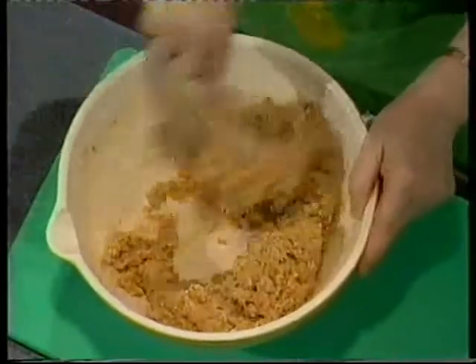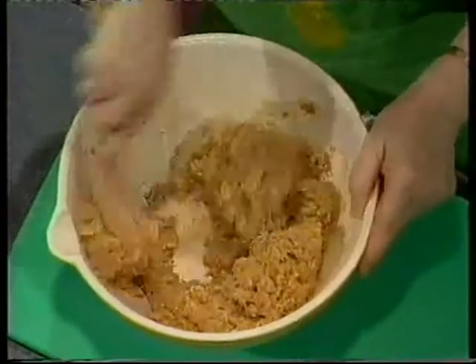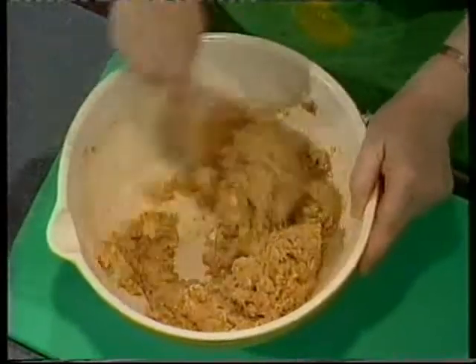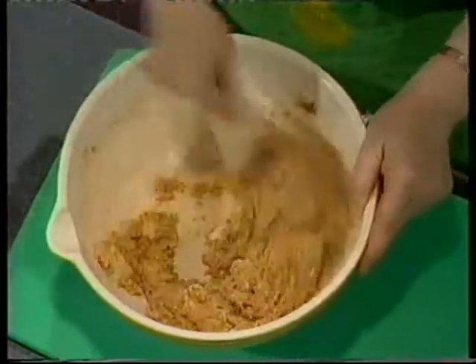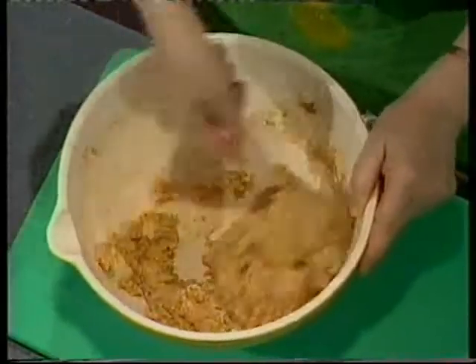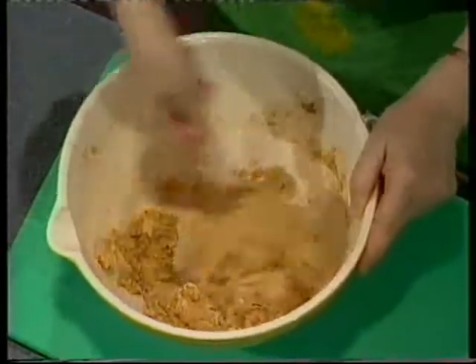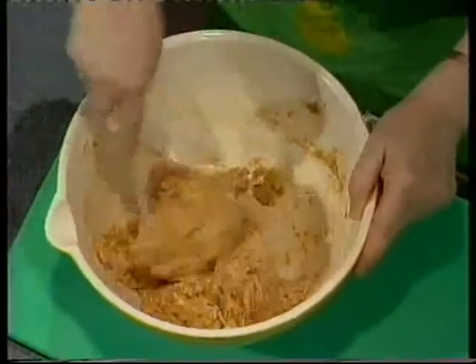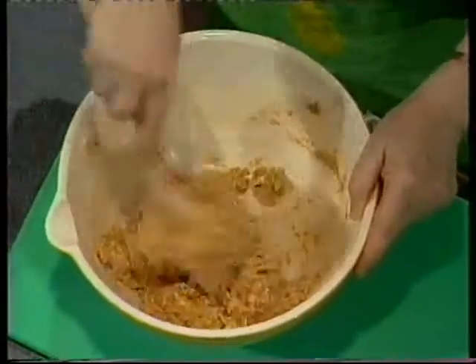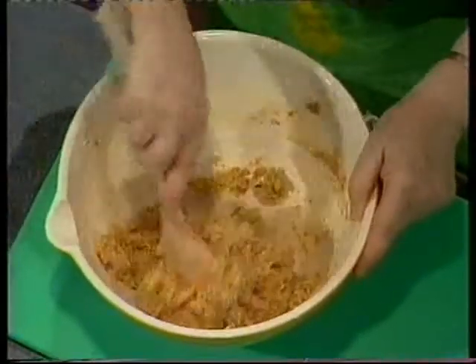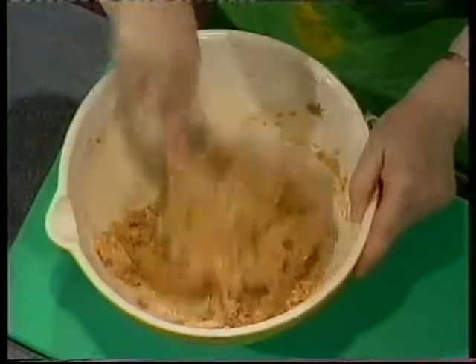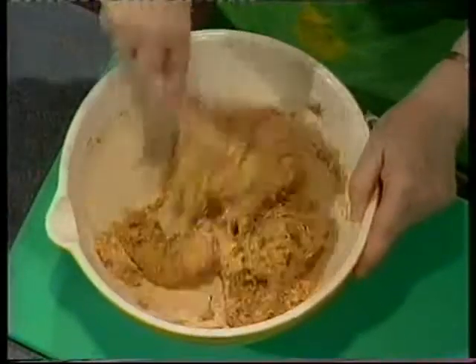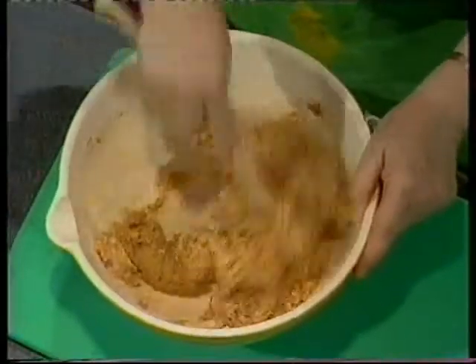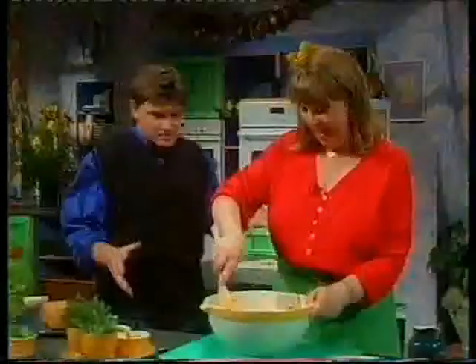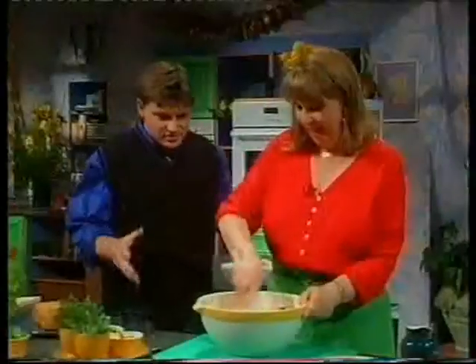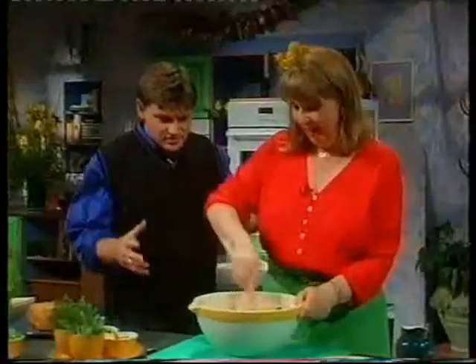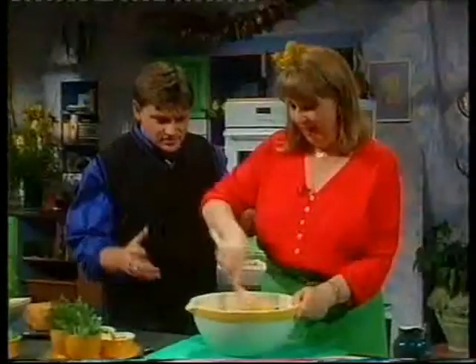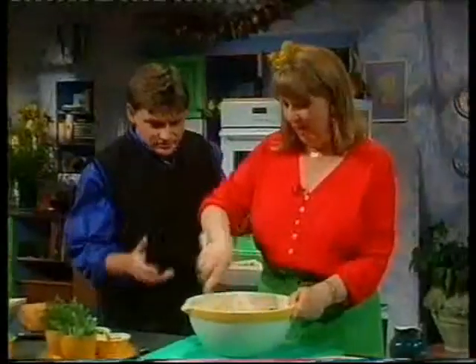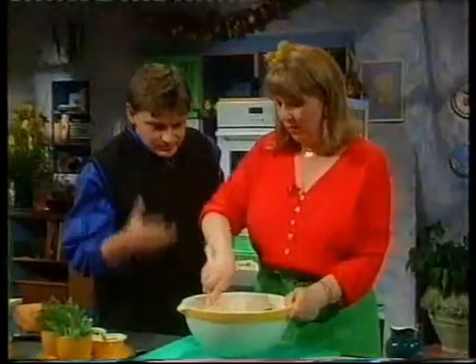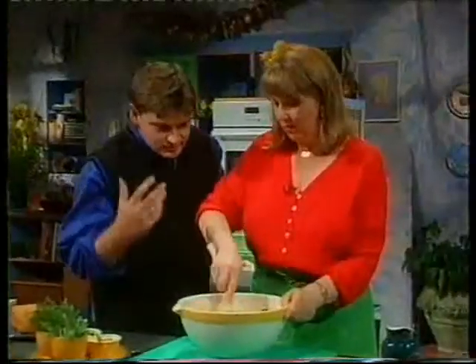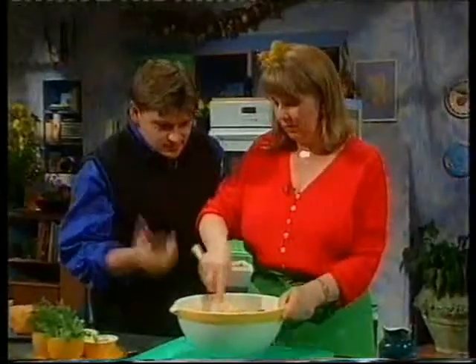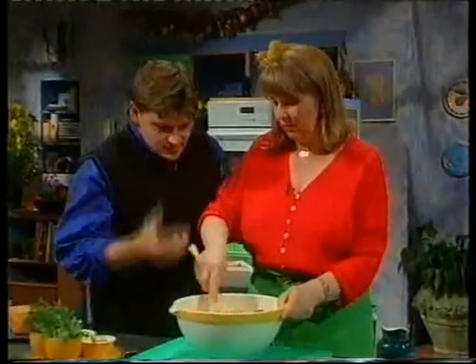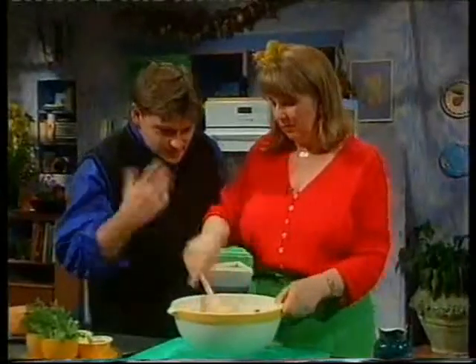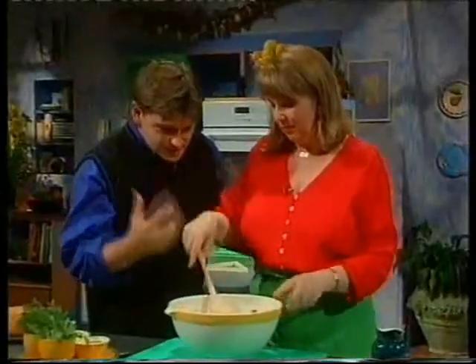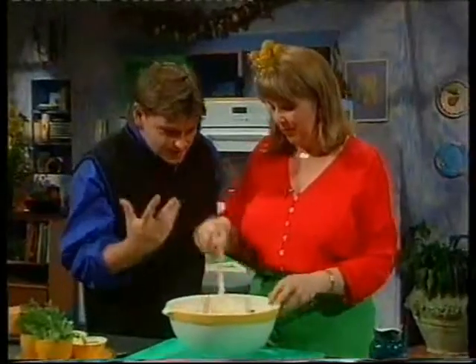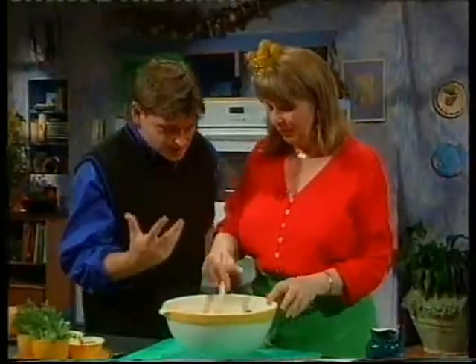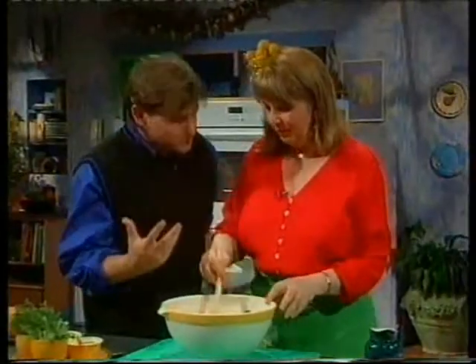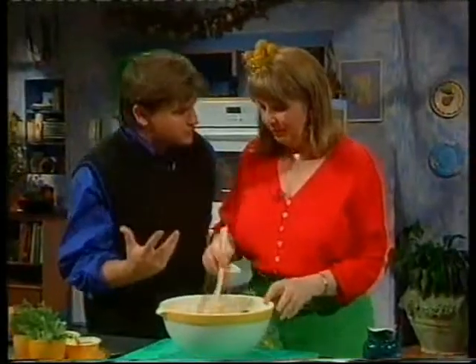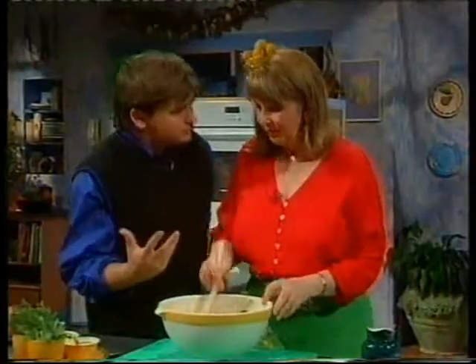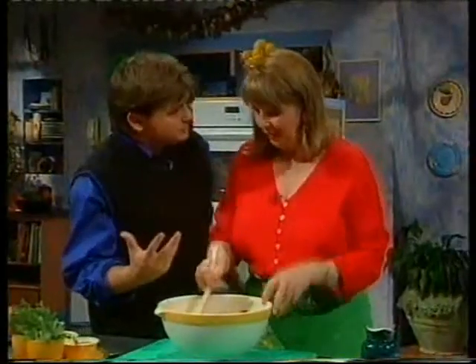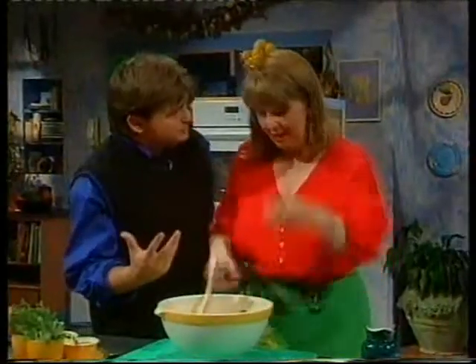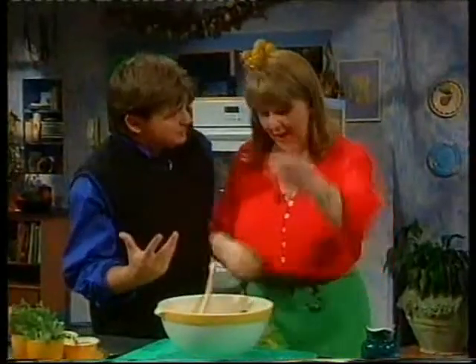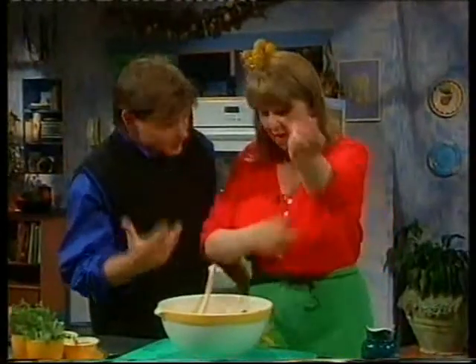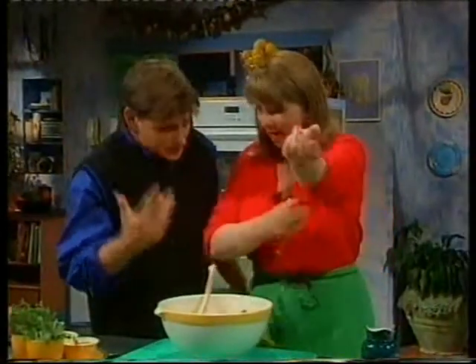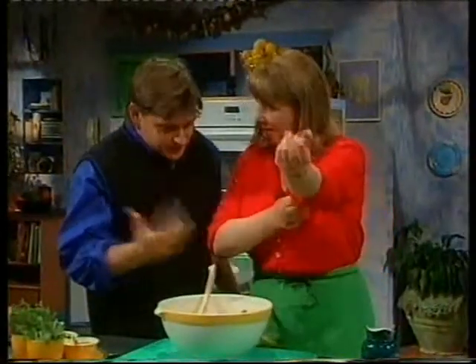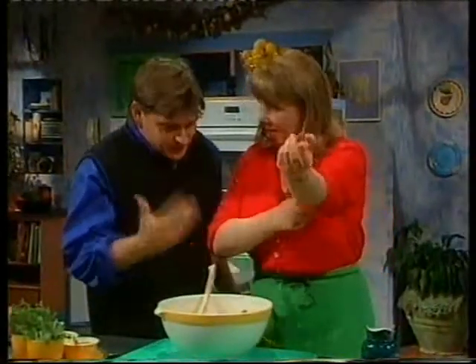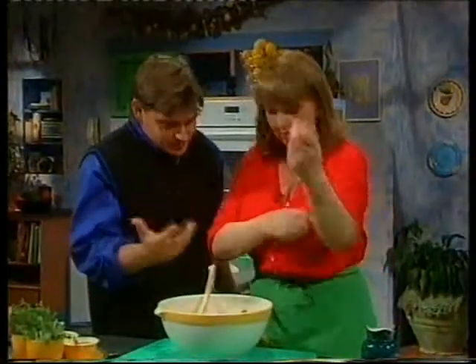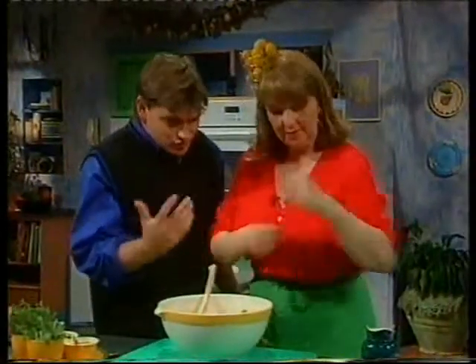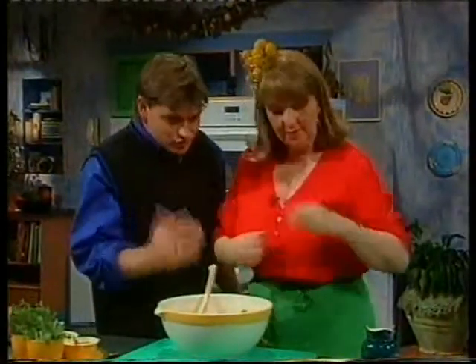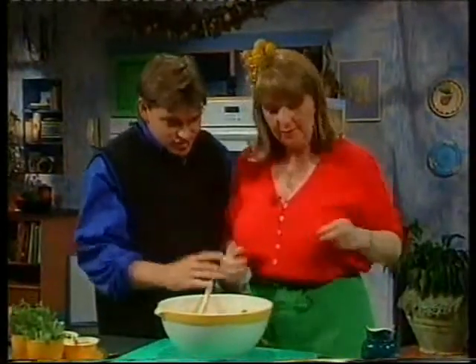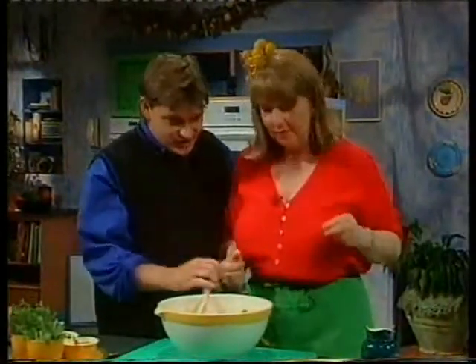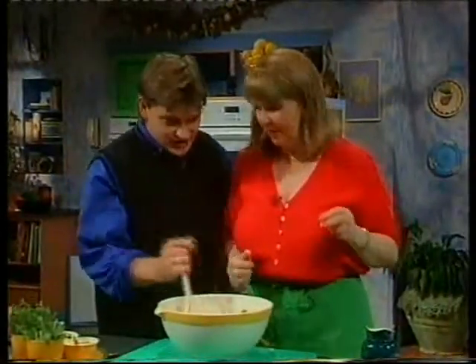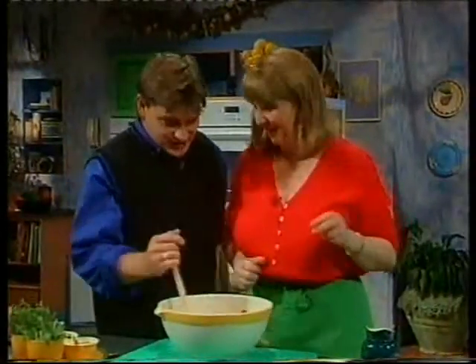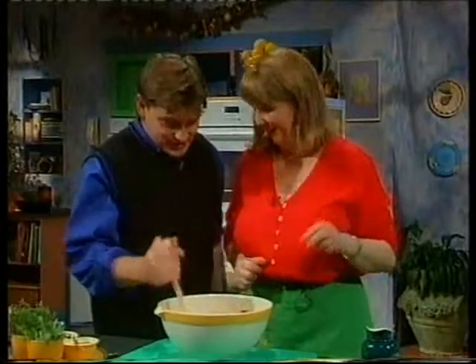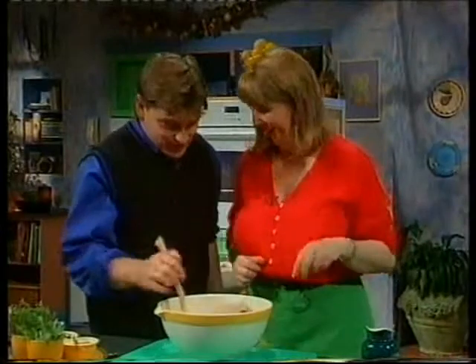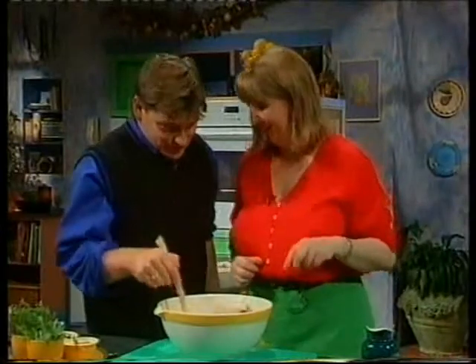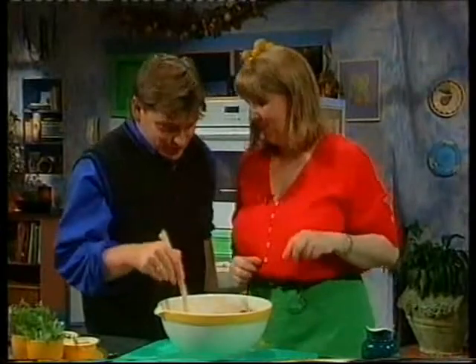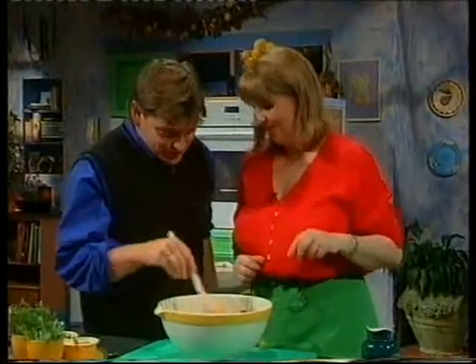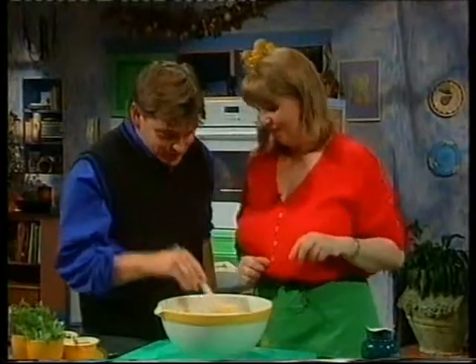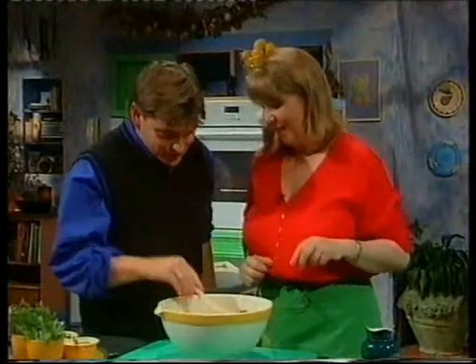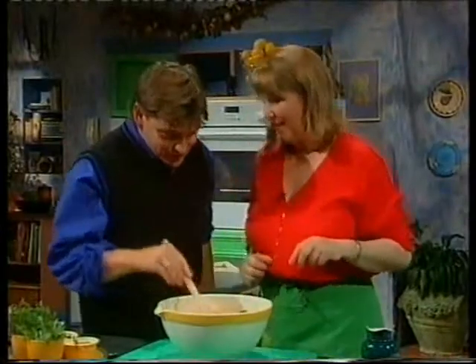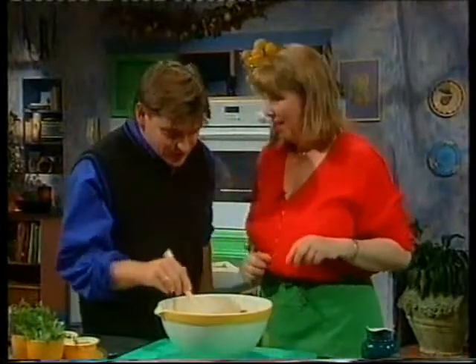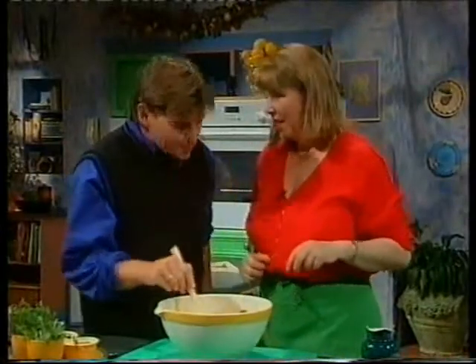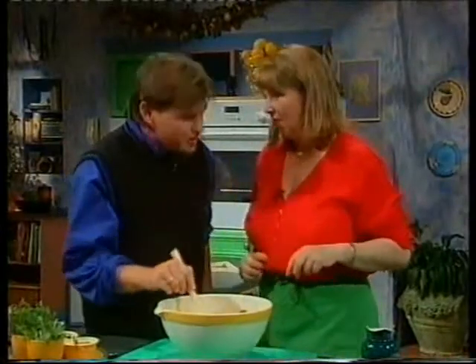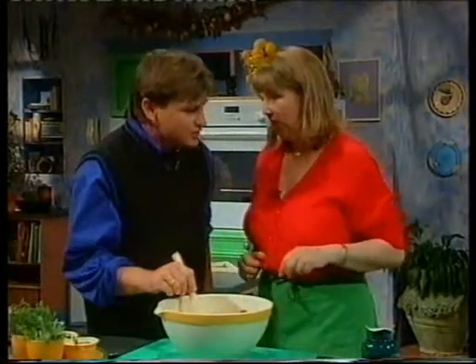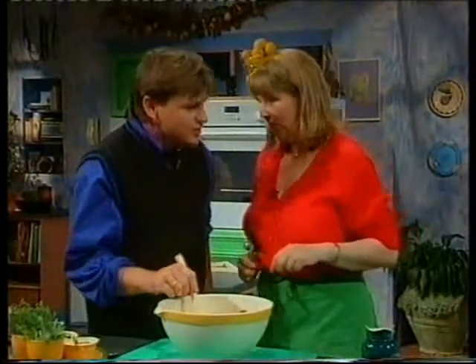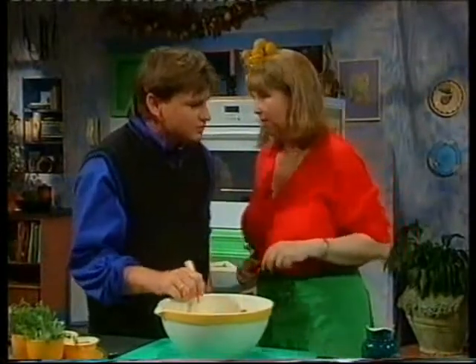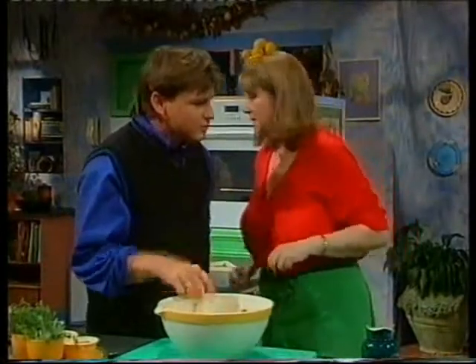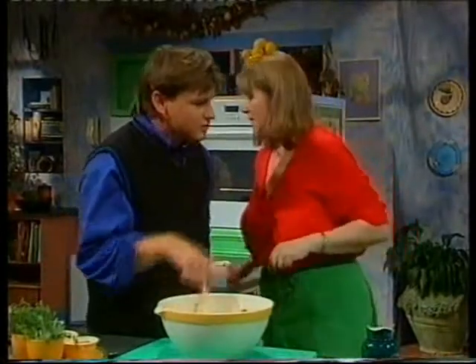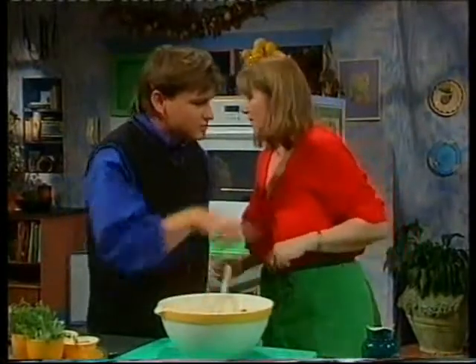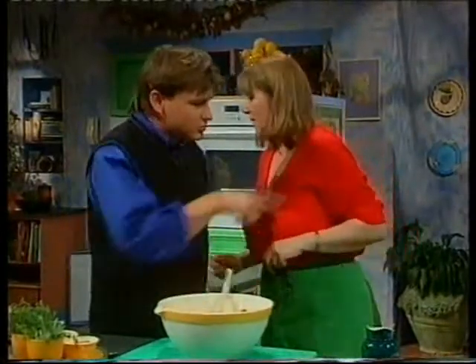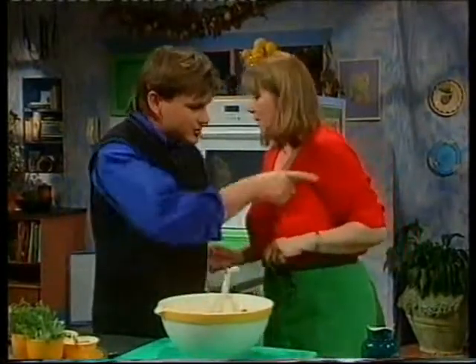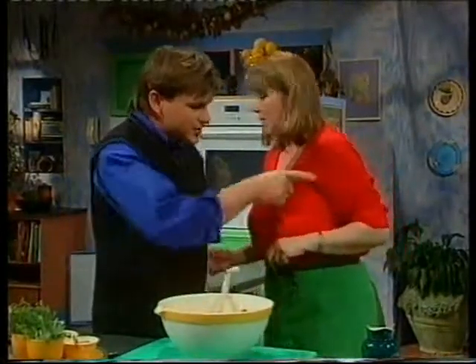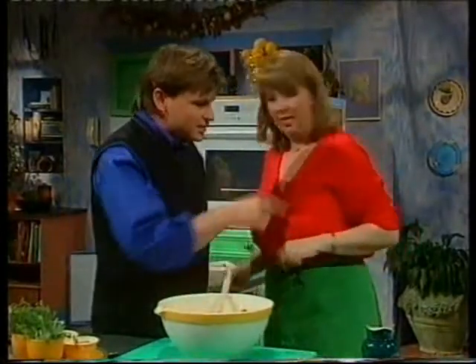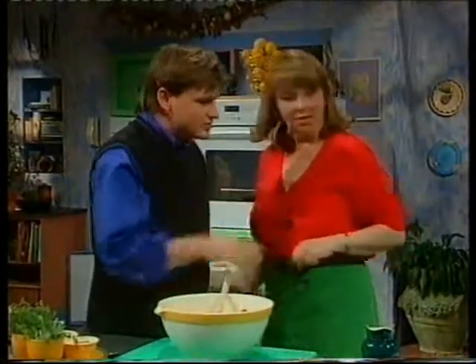I can't wait to taste this. Because it smells good — even in its raw state, it smells really good, actually.